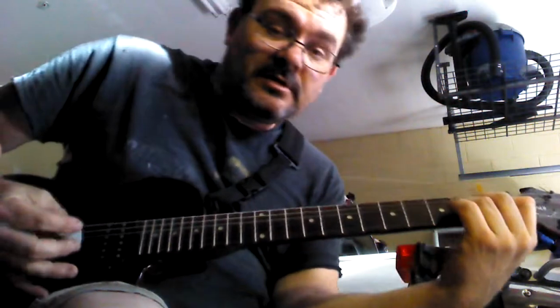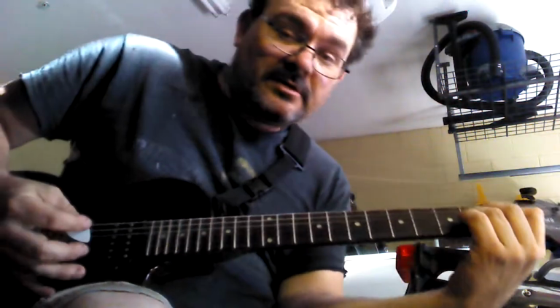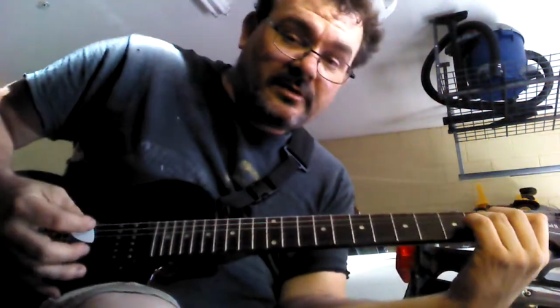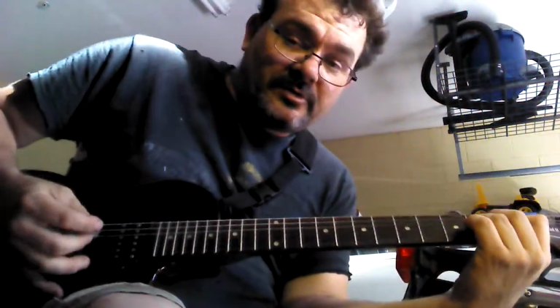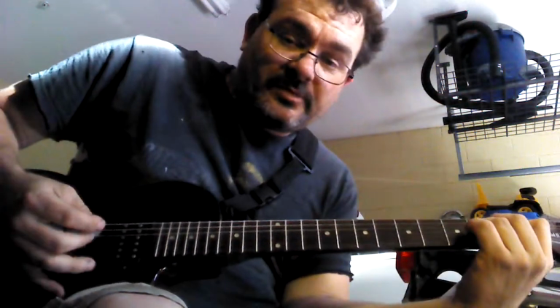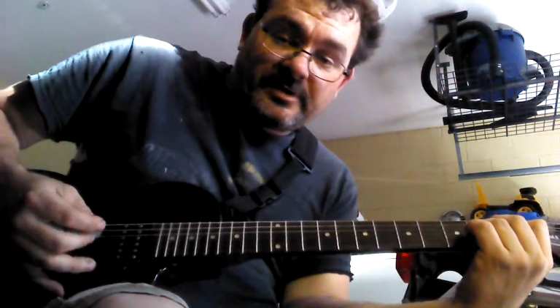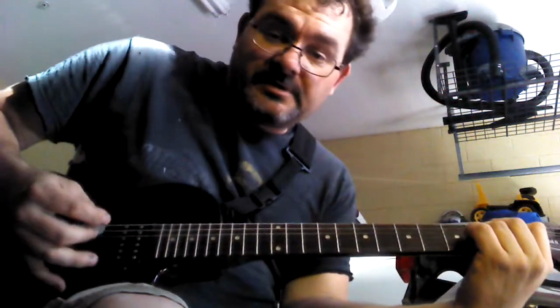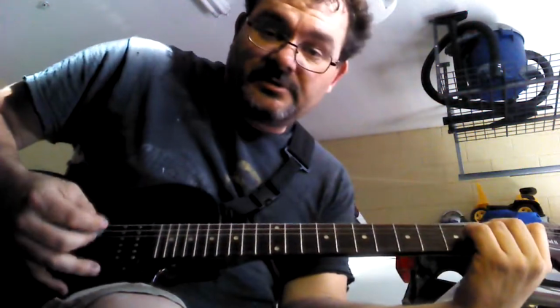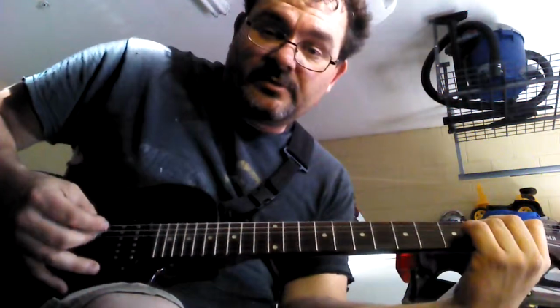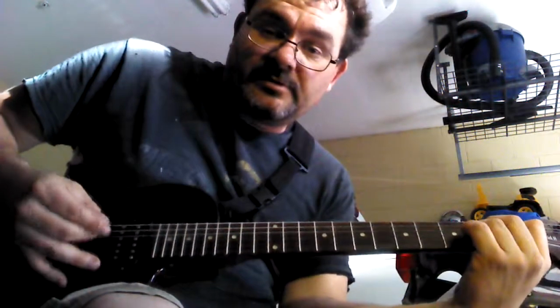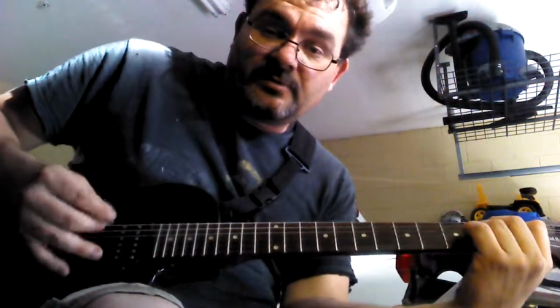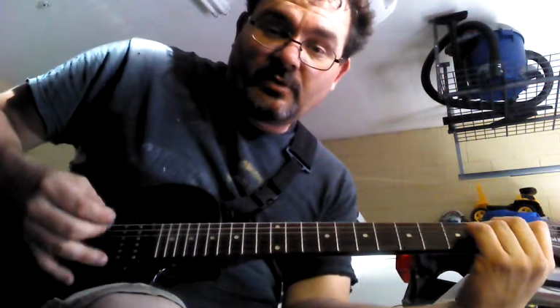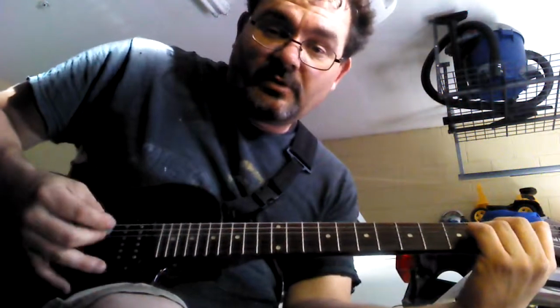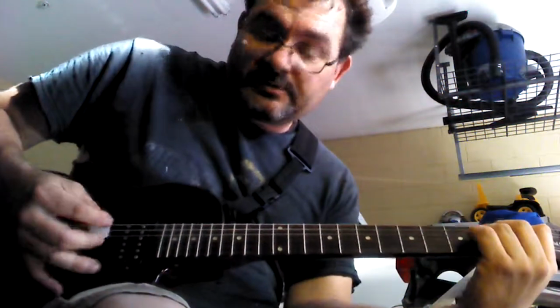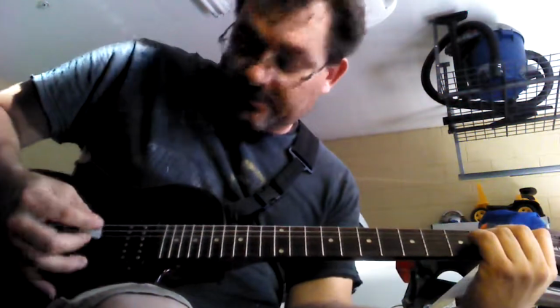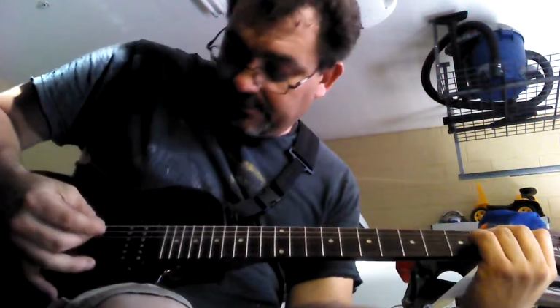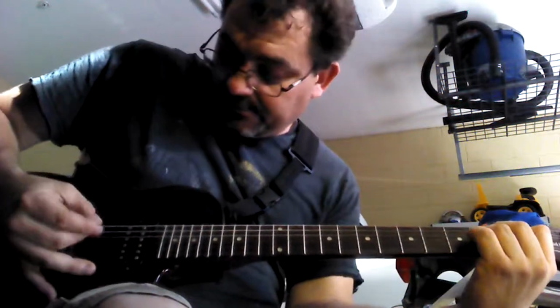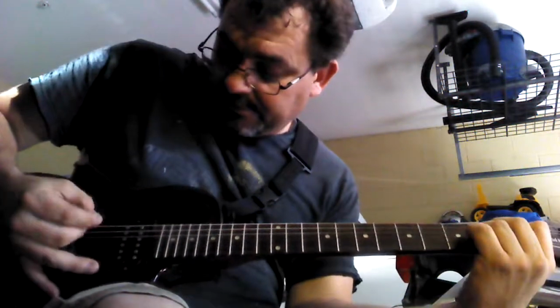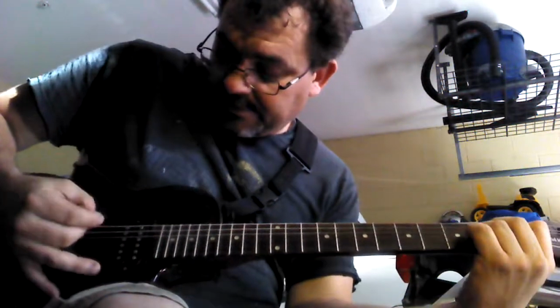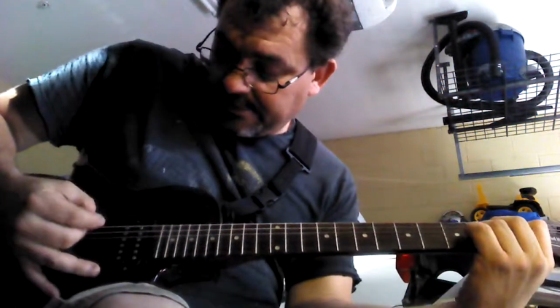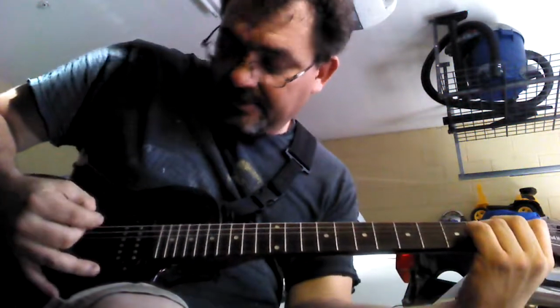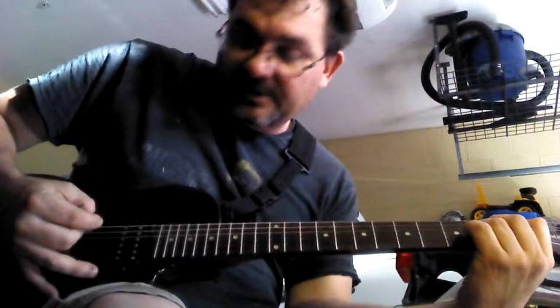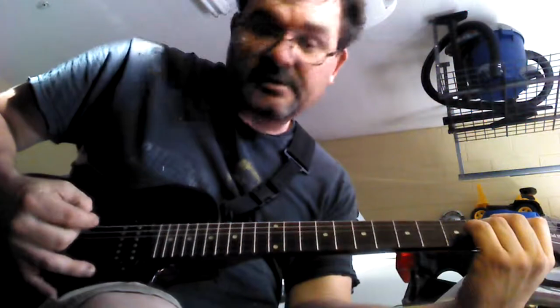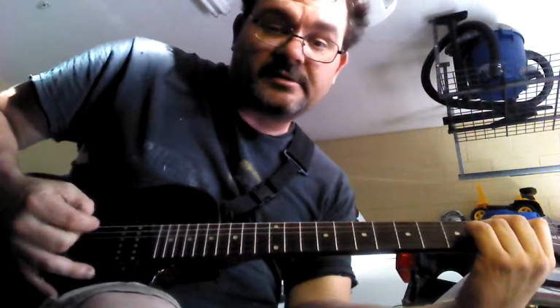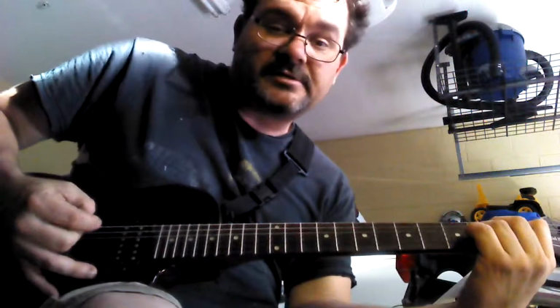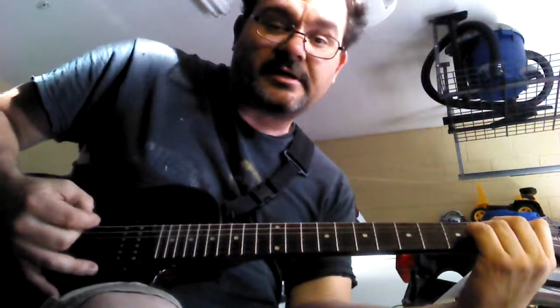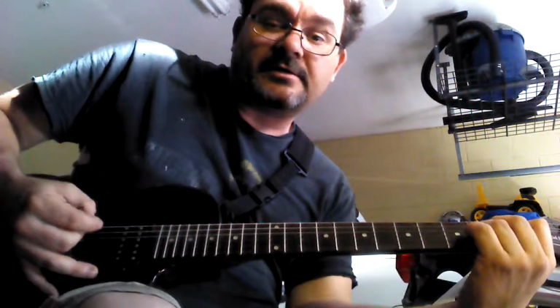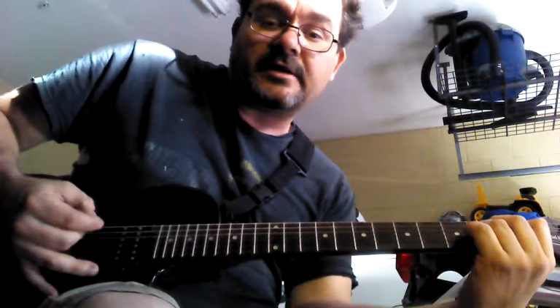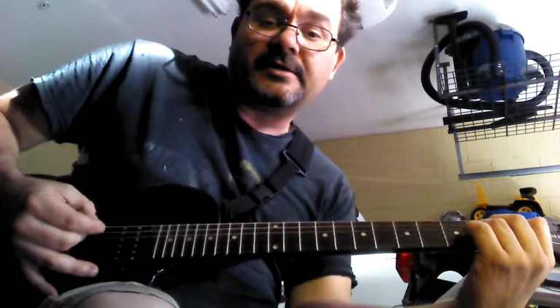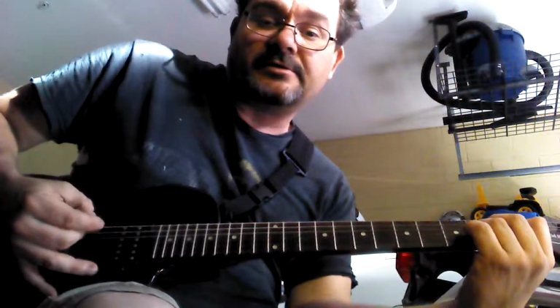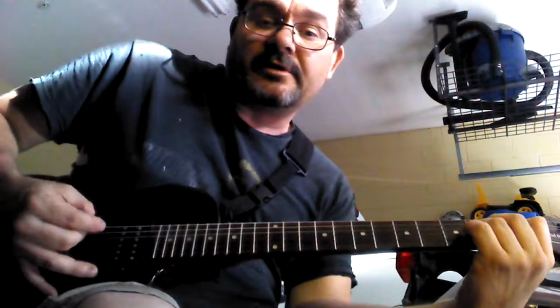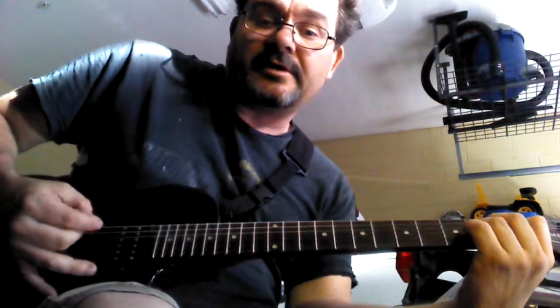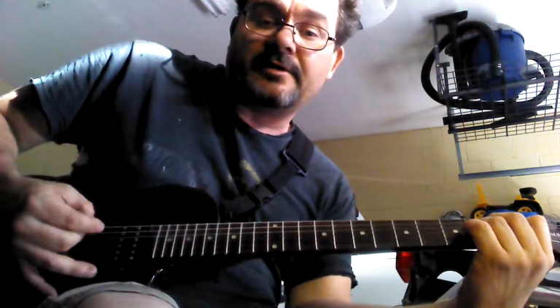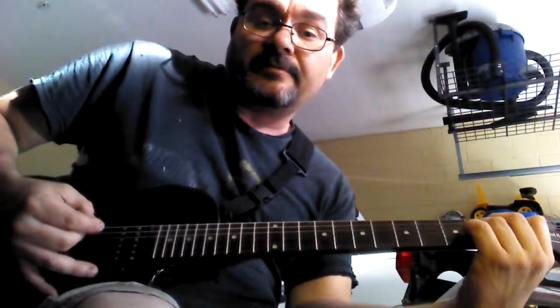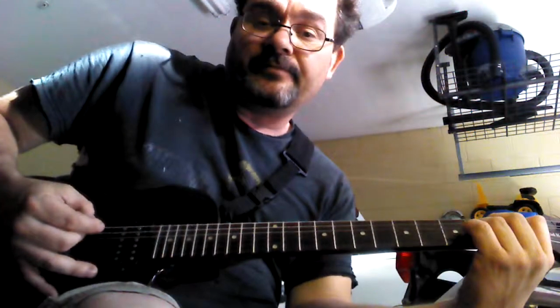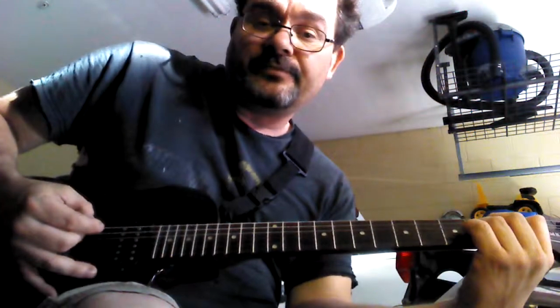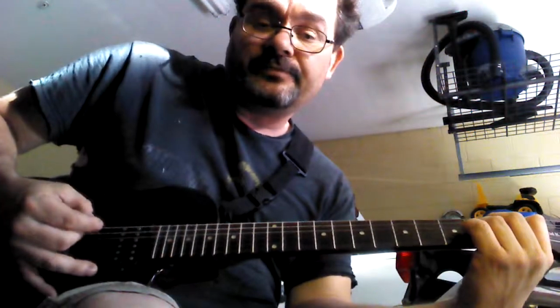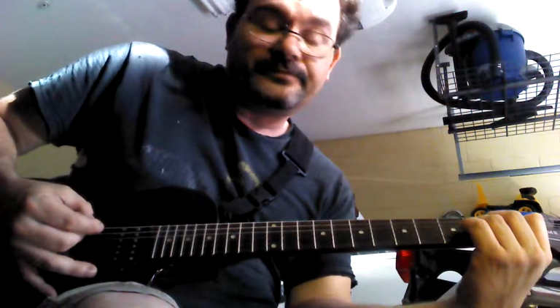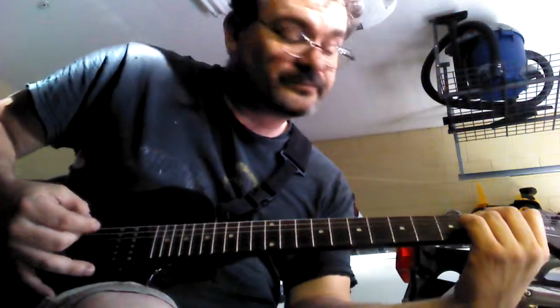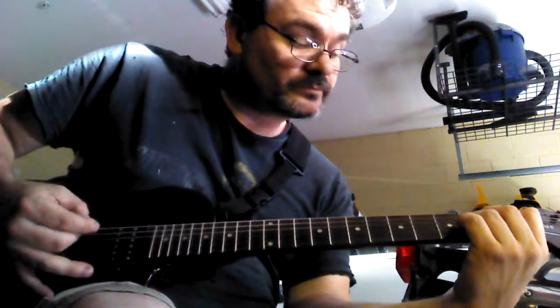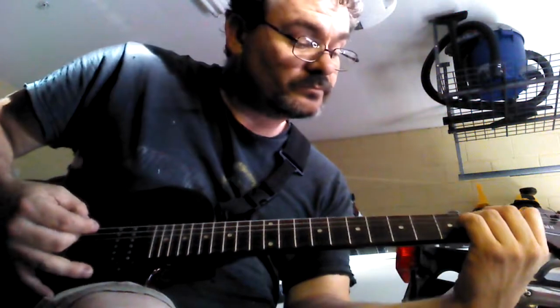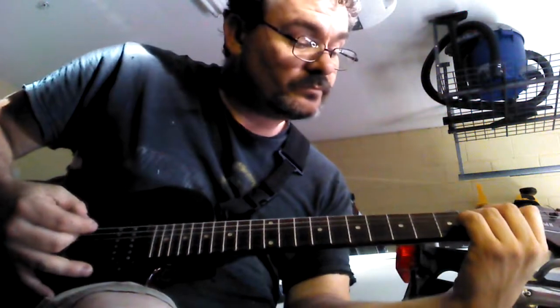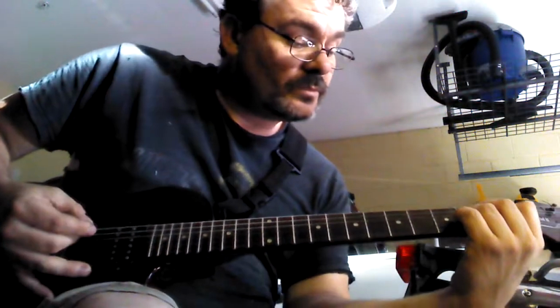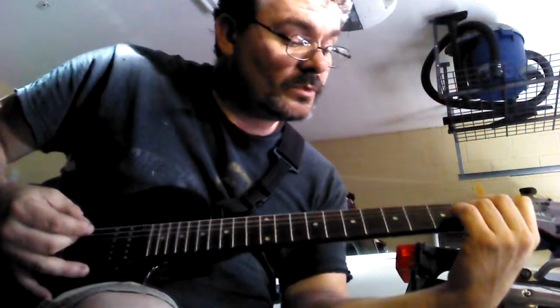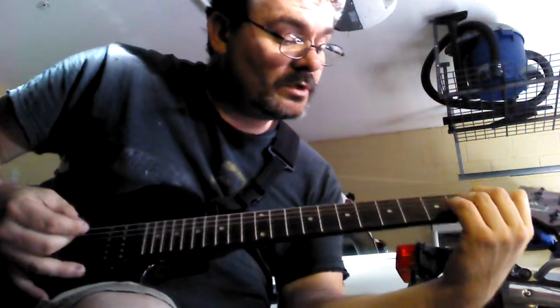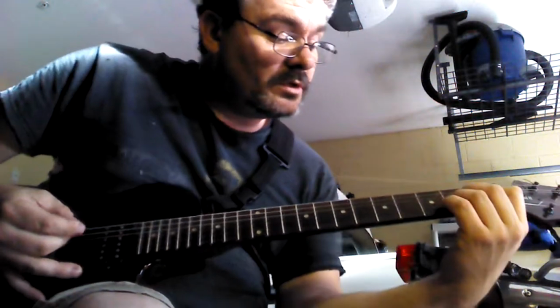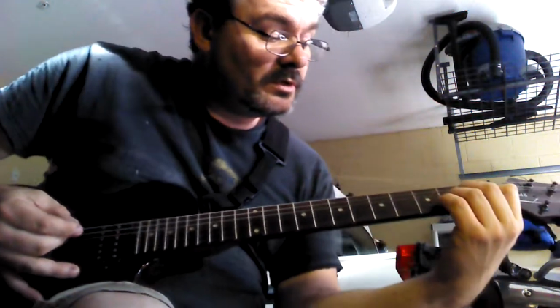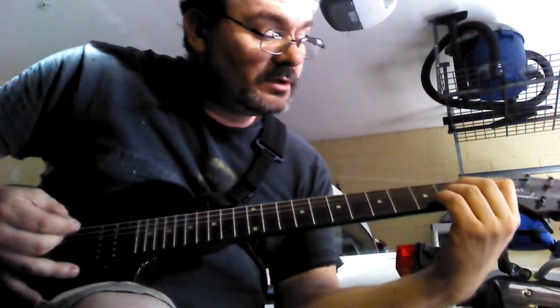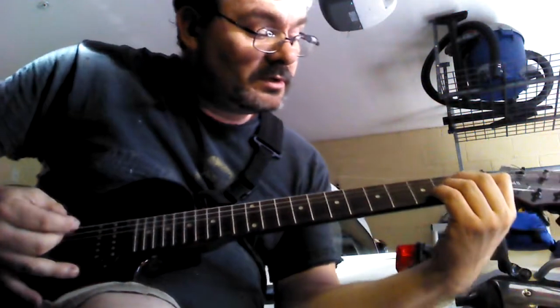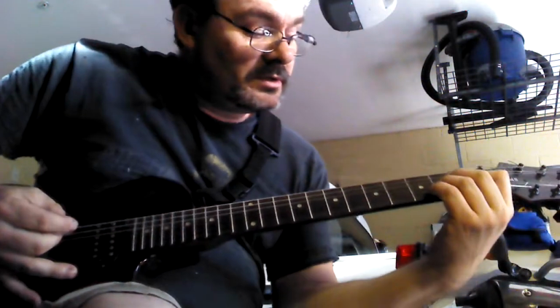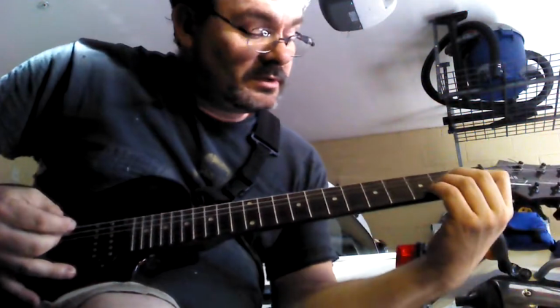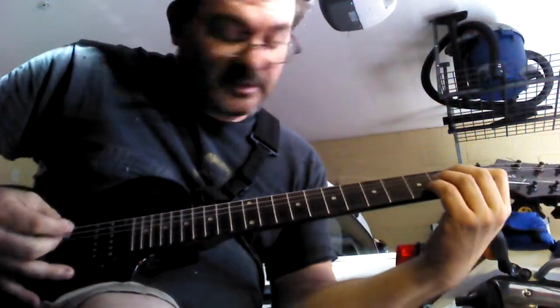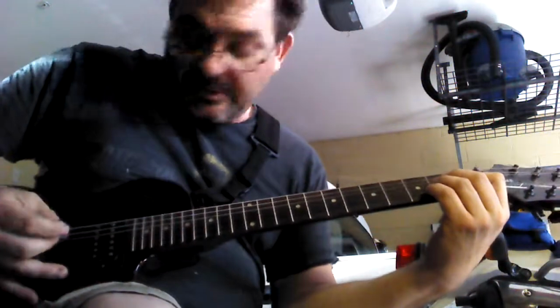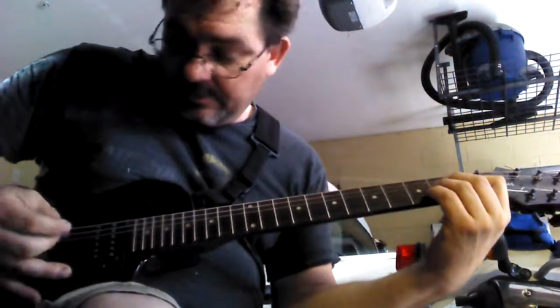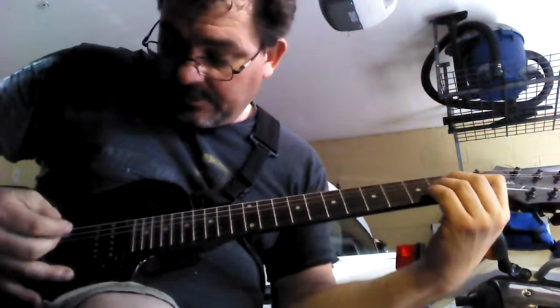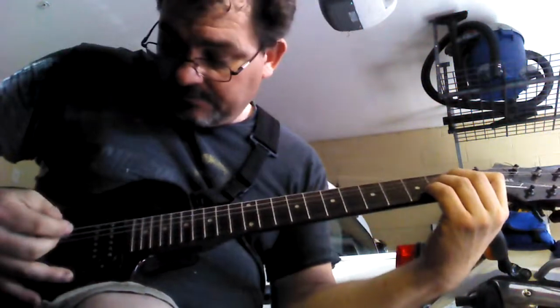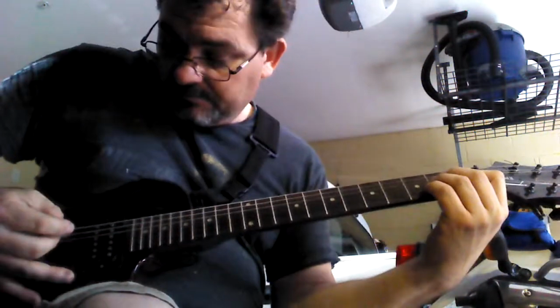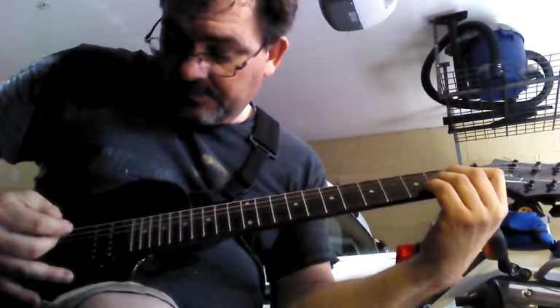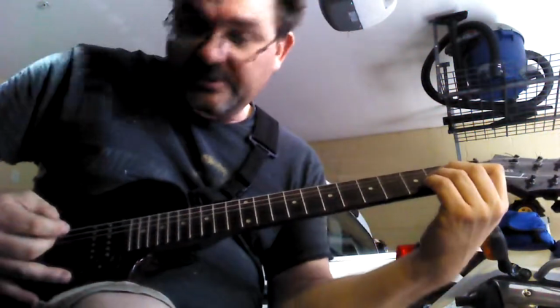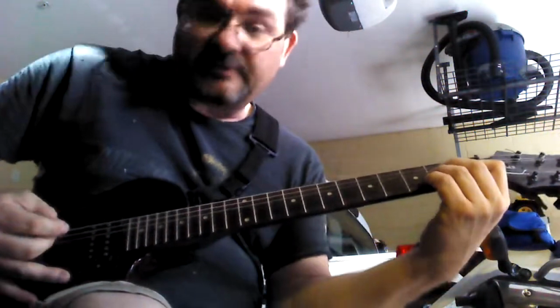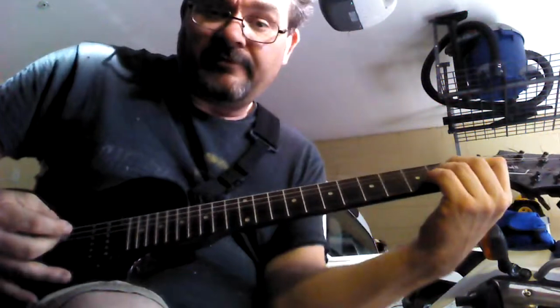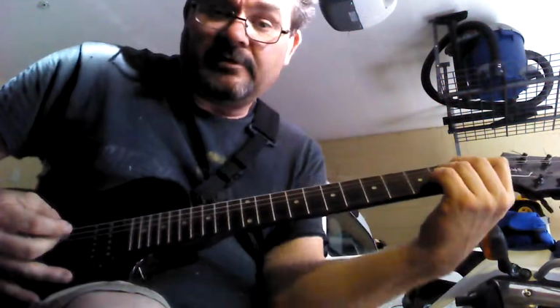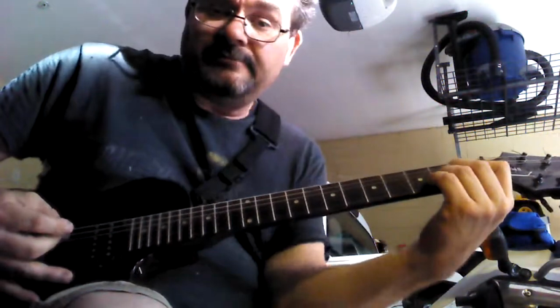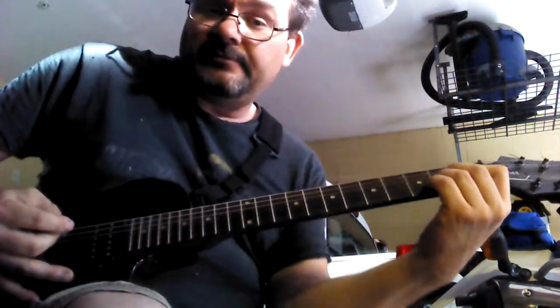Now when you play this, you want it to roll. So you want to kind of tighten that second A string down. And you get the feel of it.